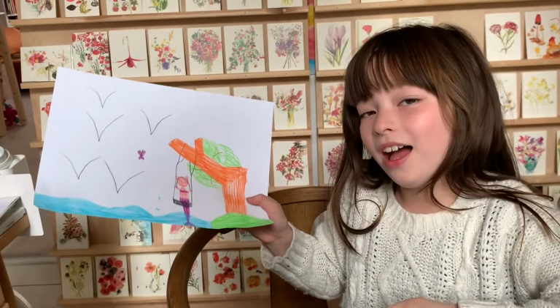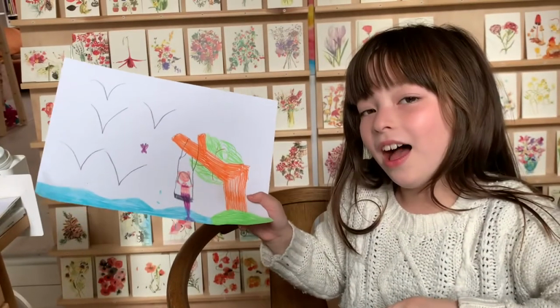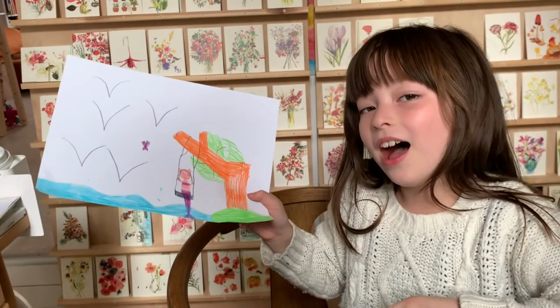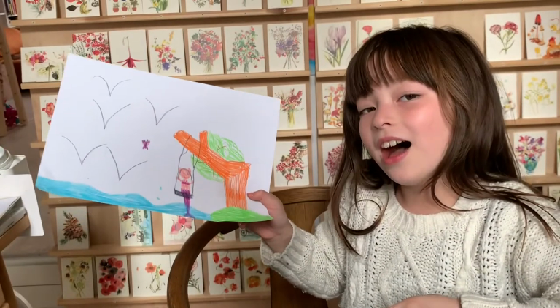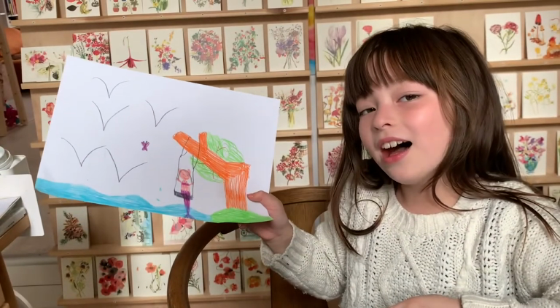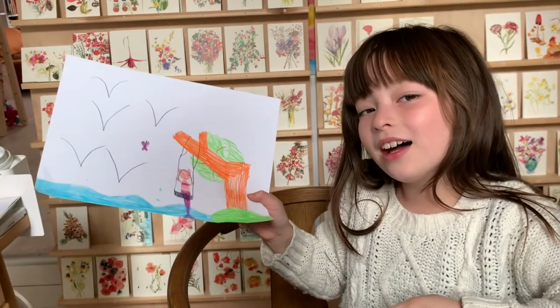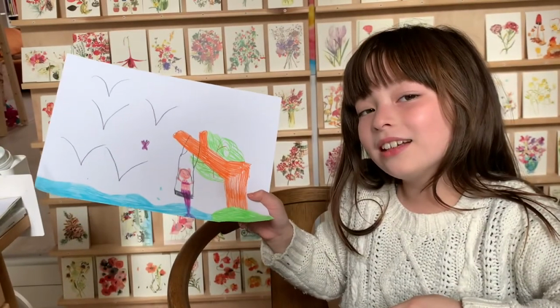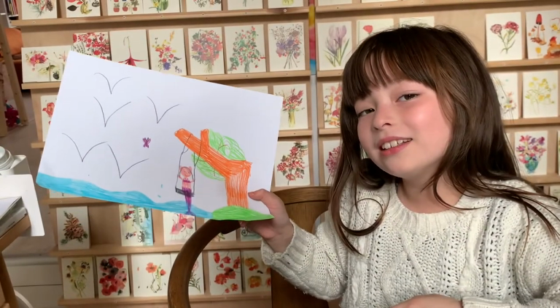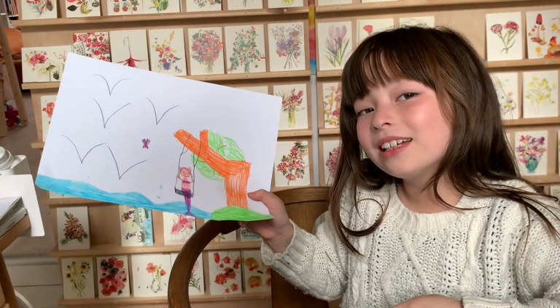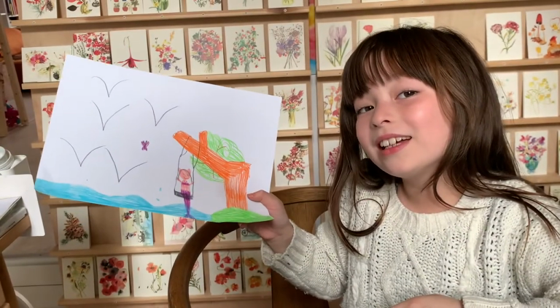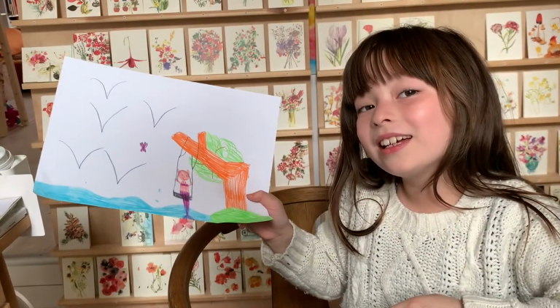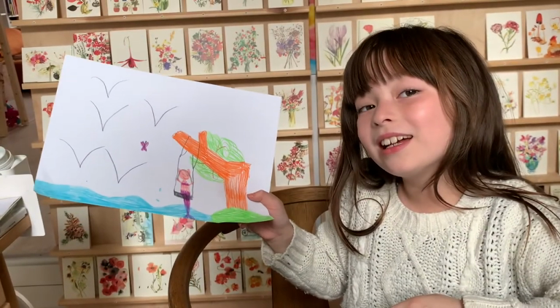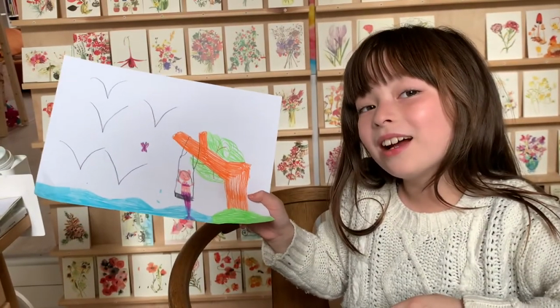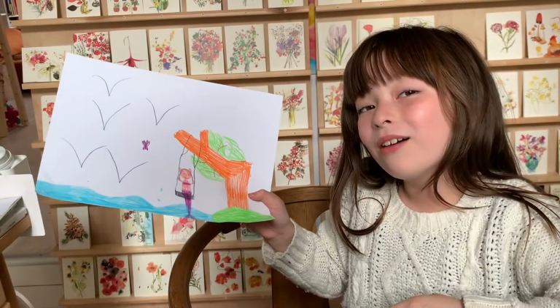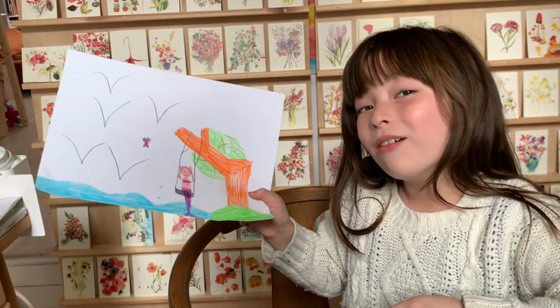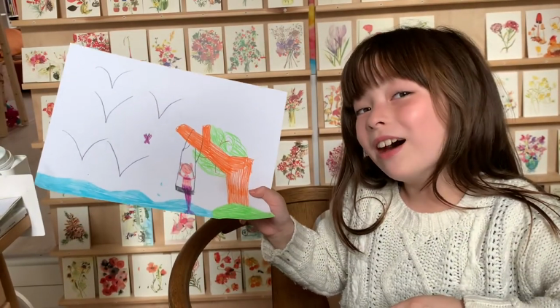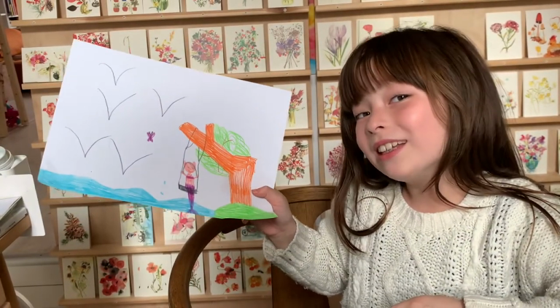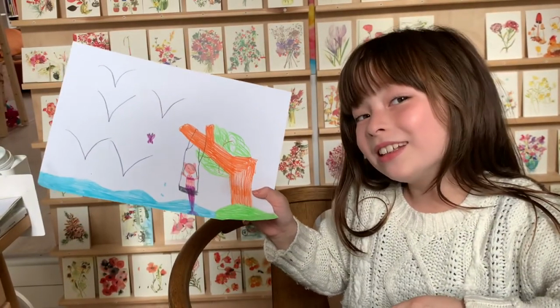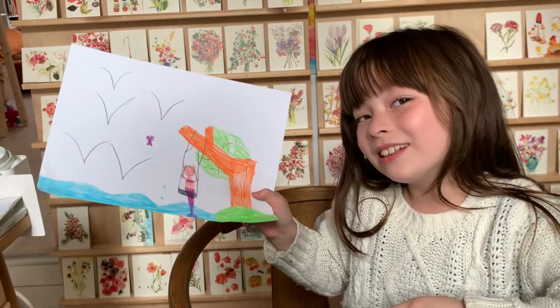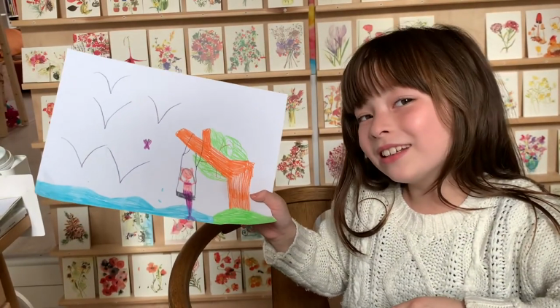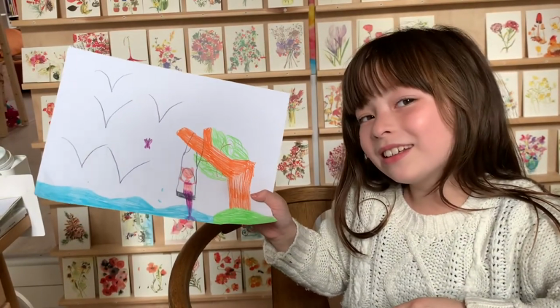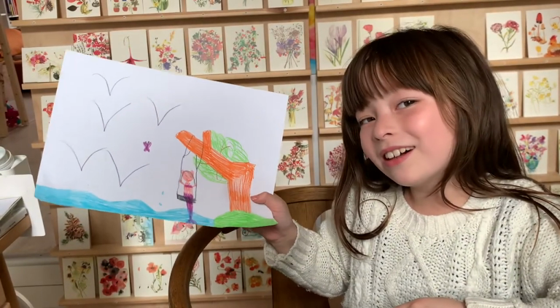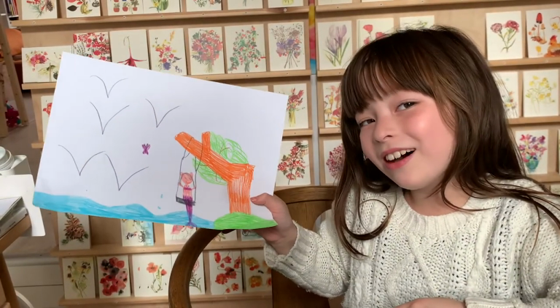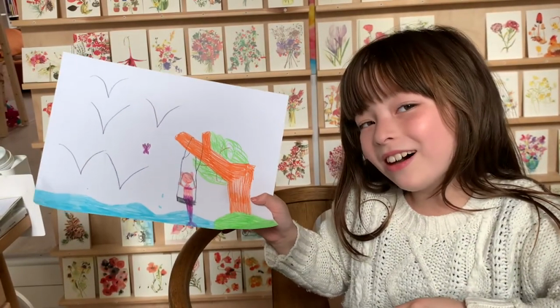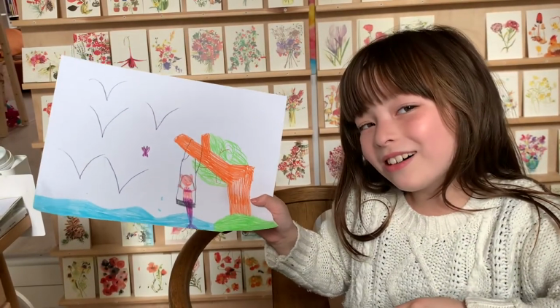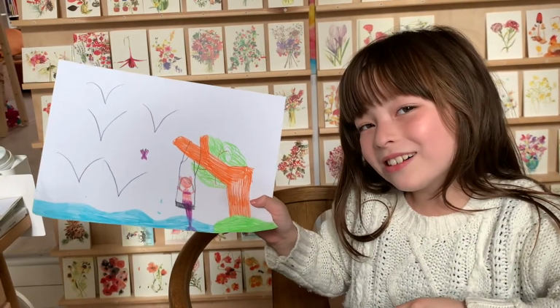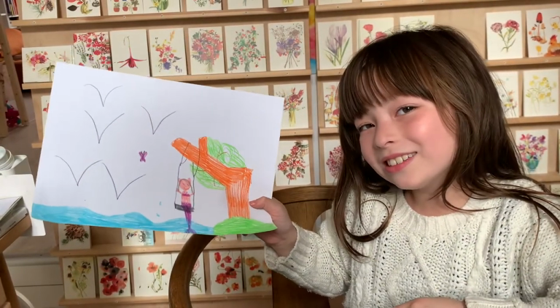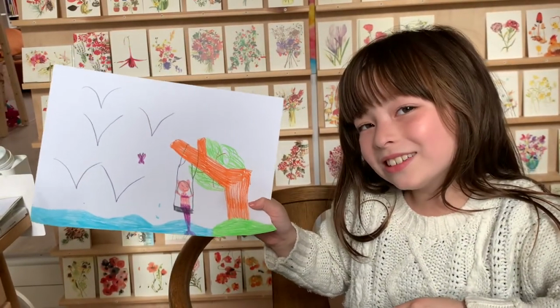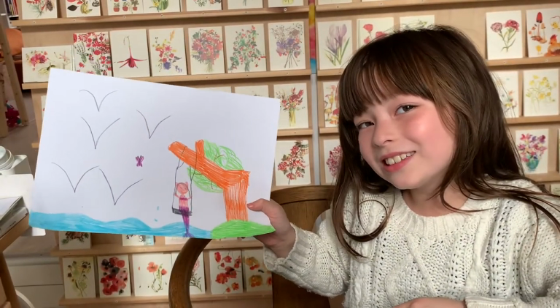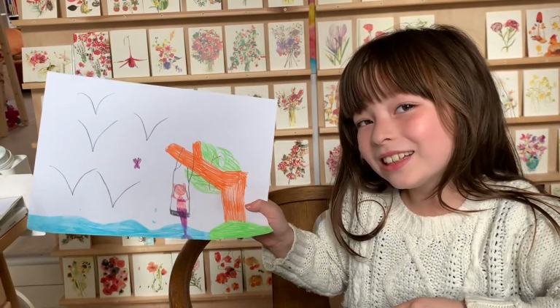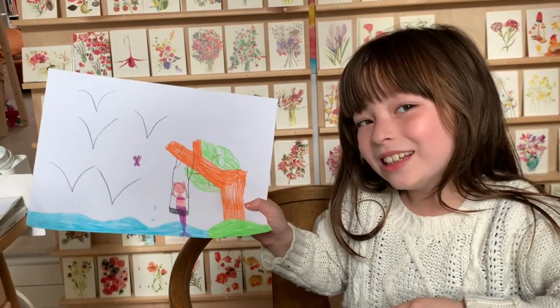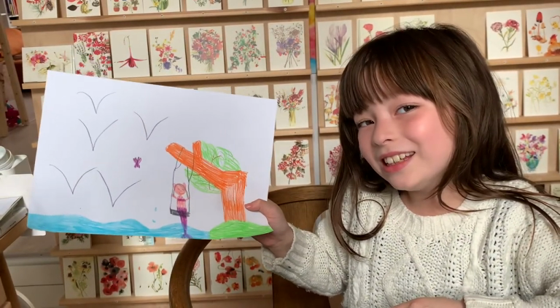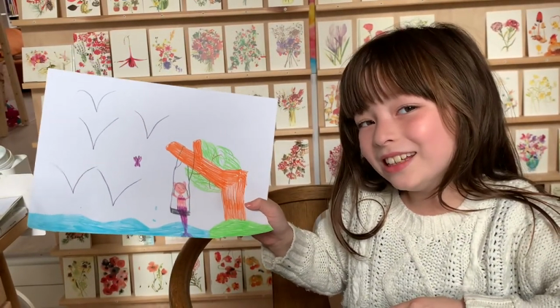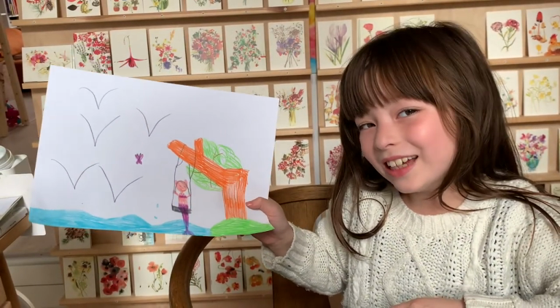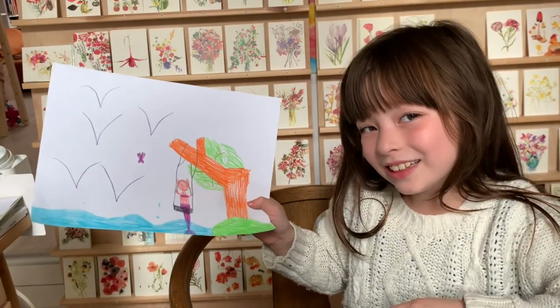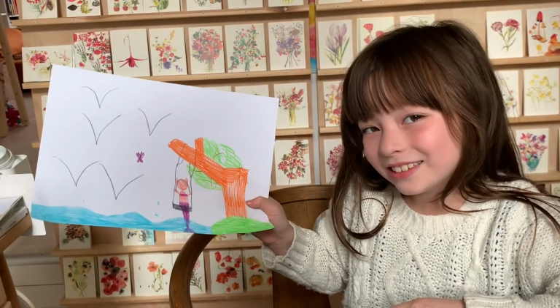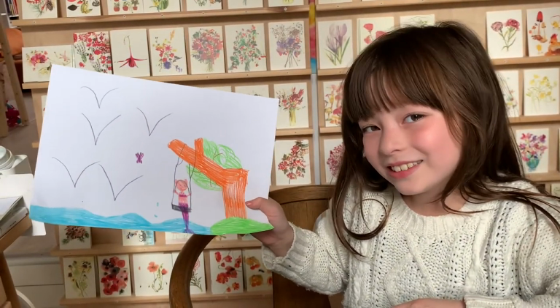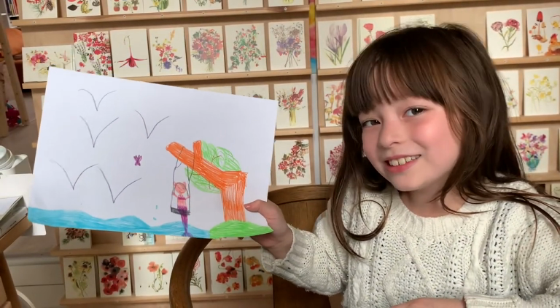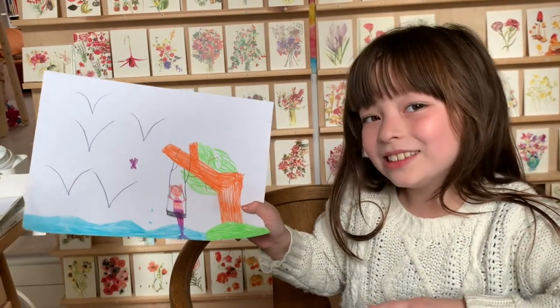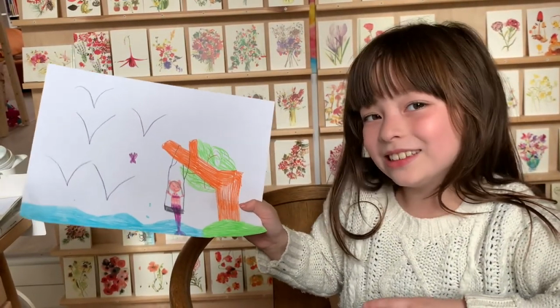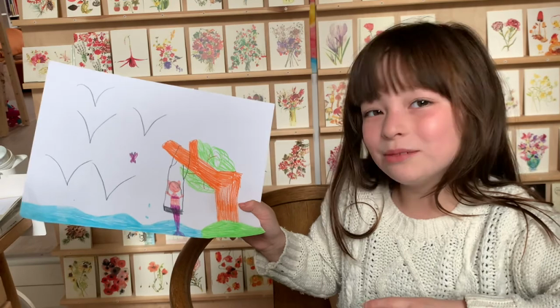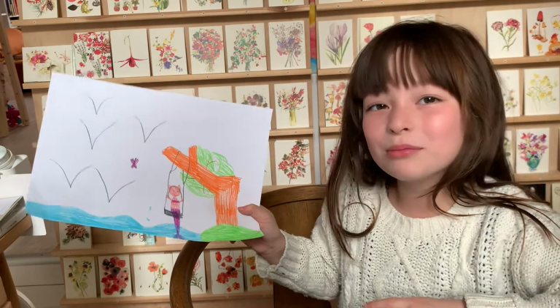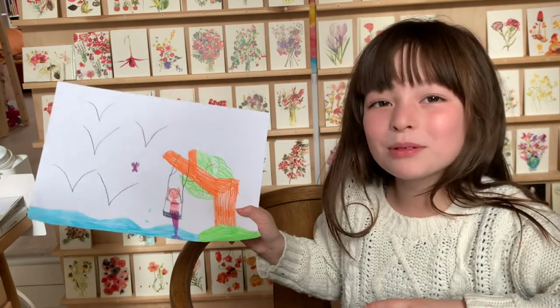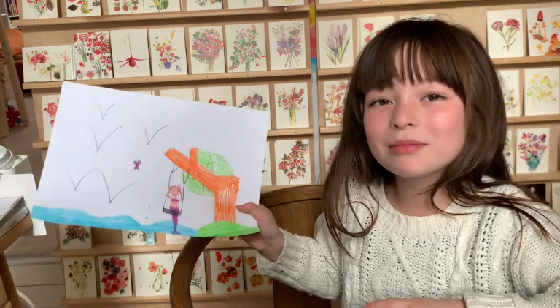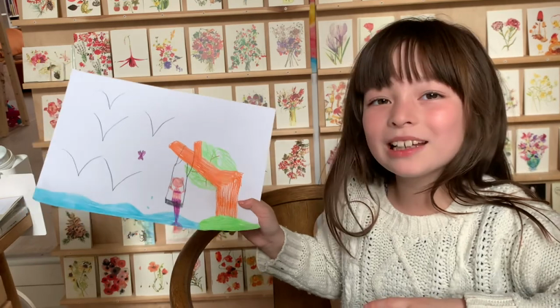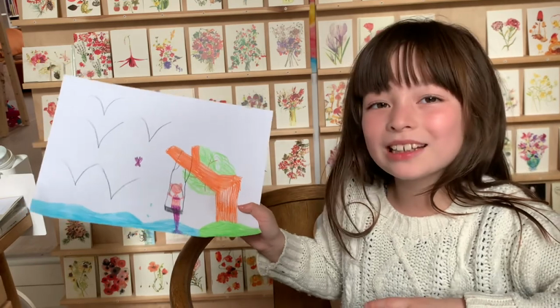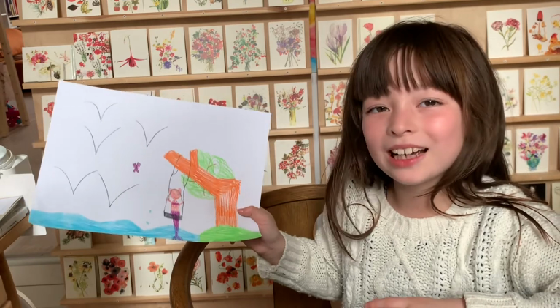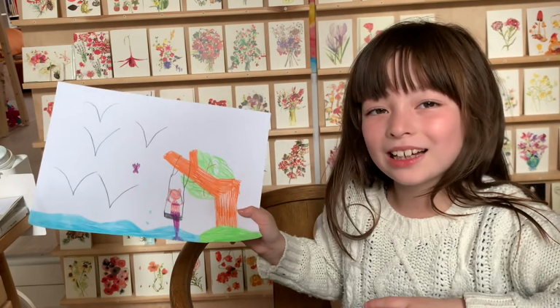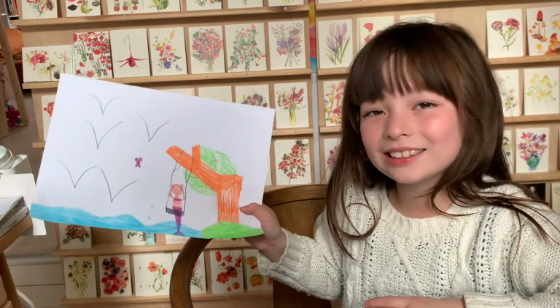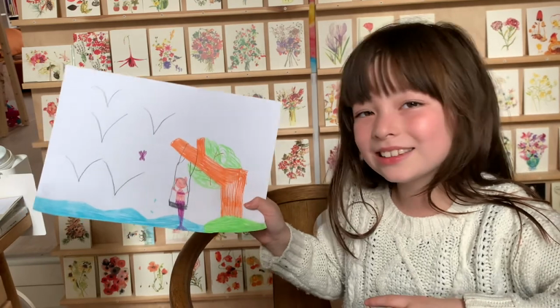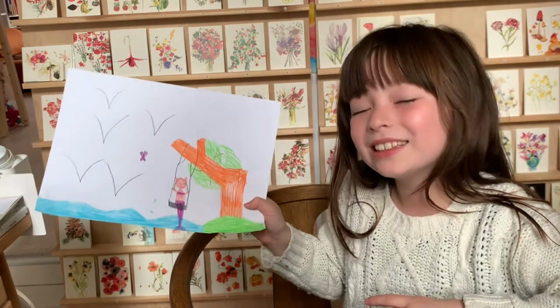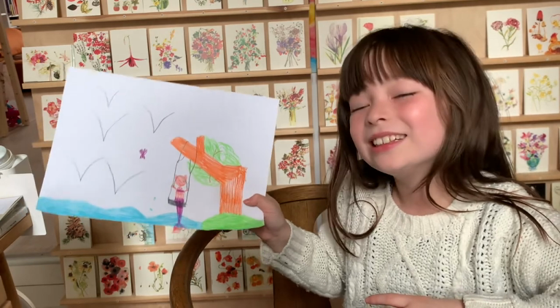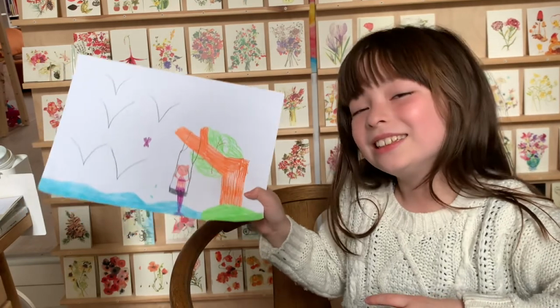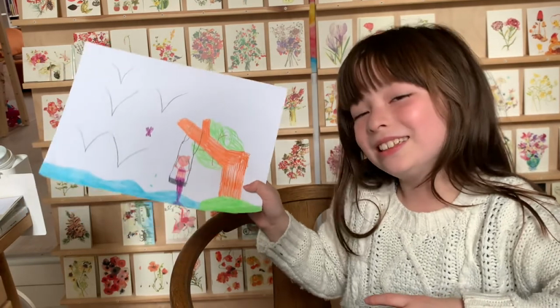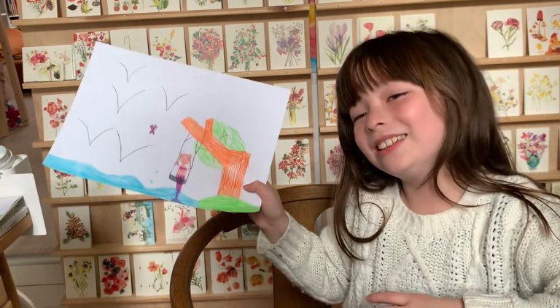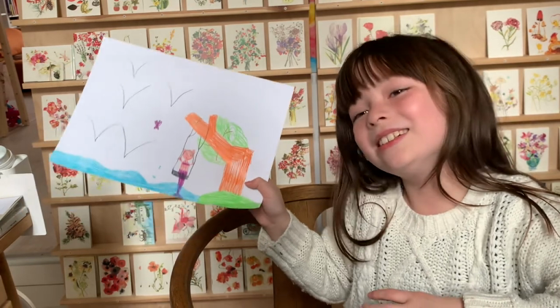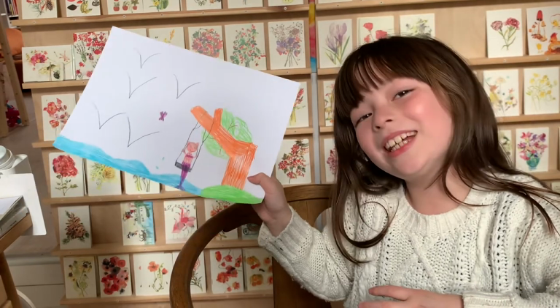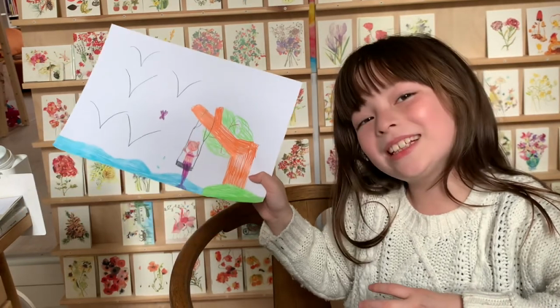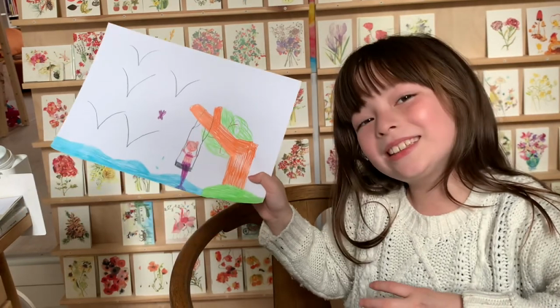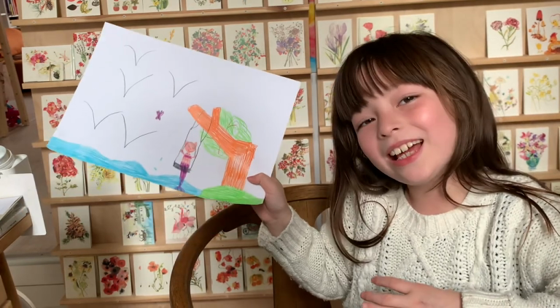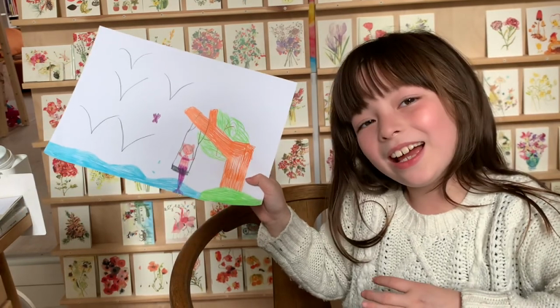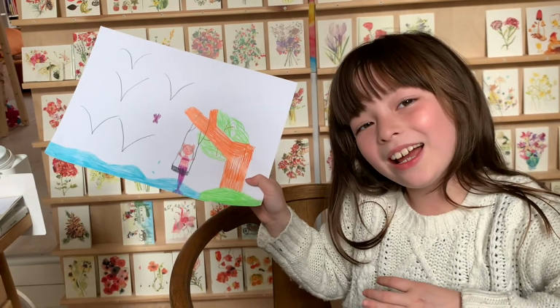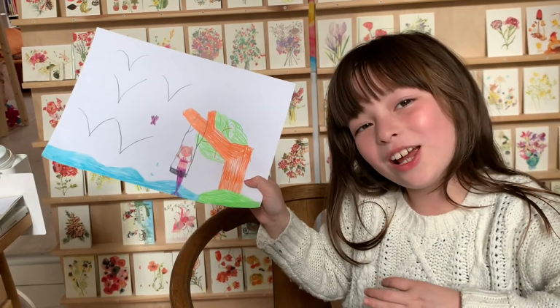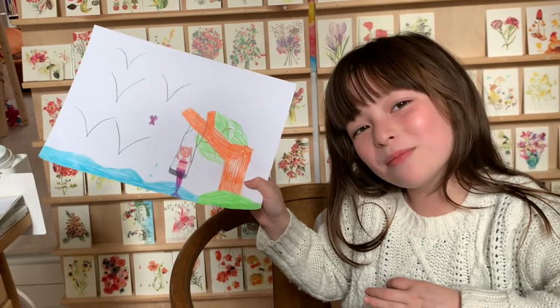And here we go — what is it called? Yes, sea-mer cat! See you next time!